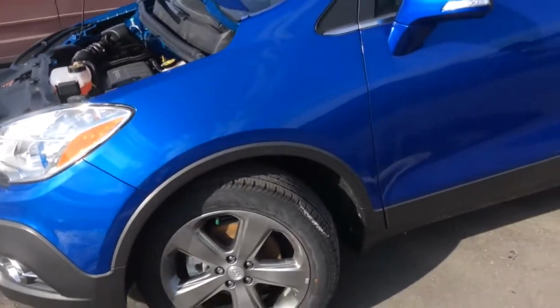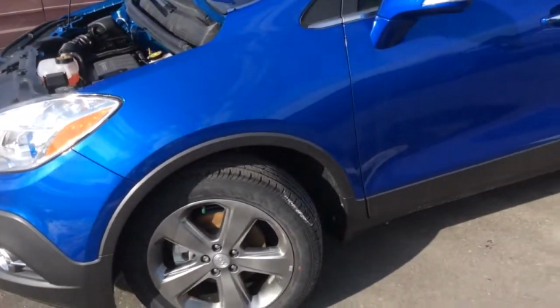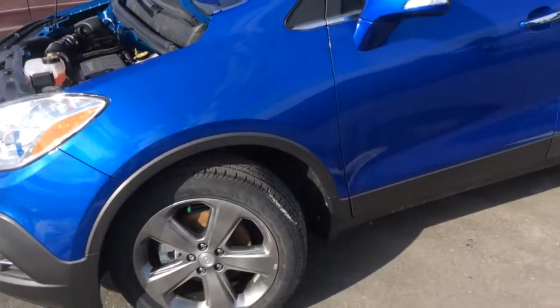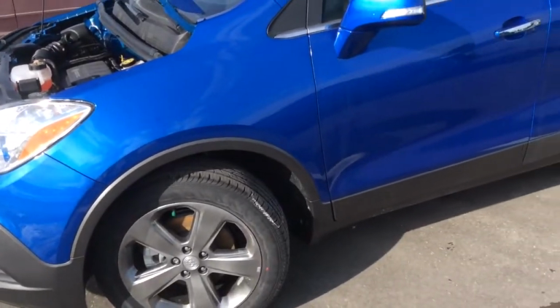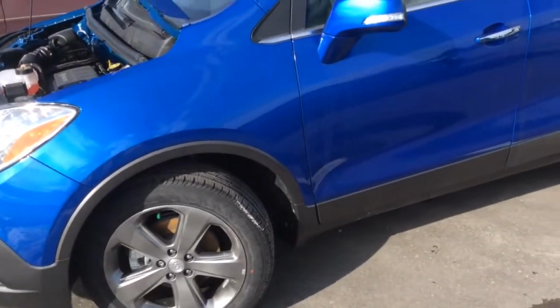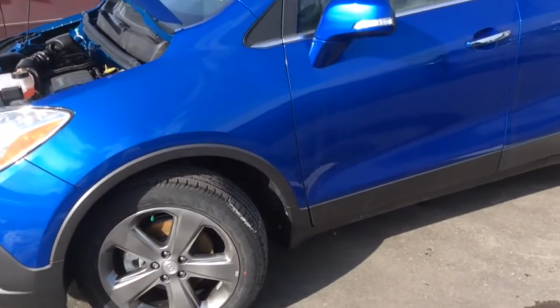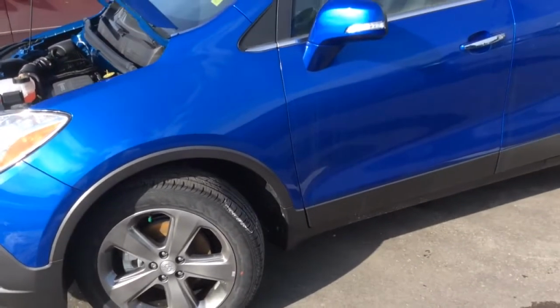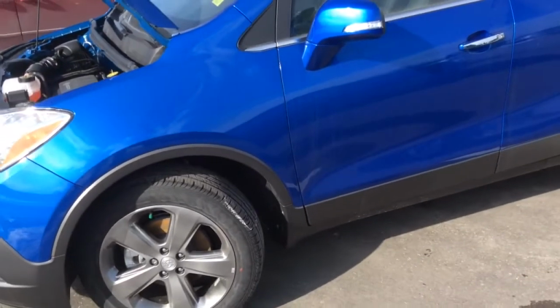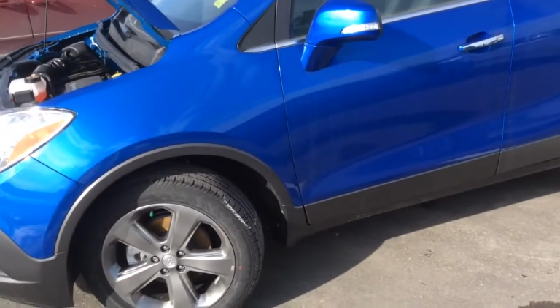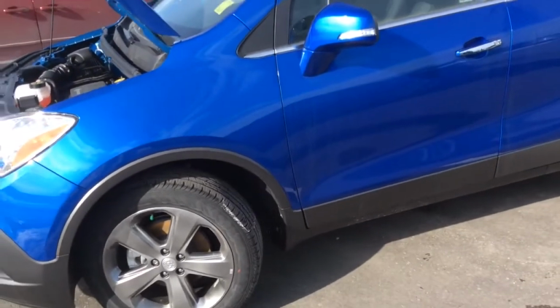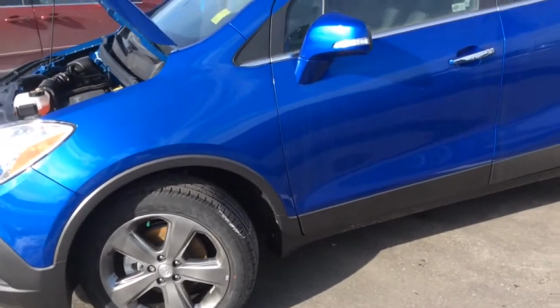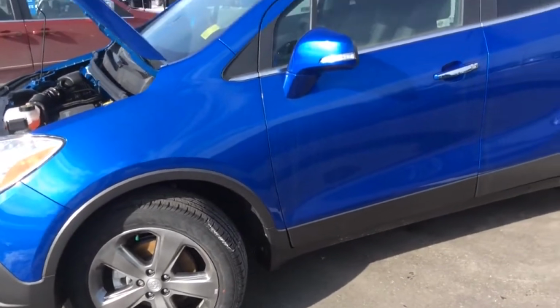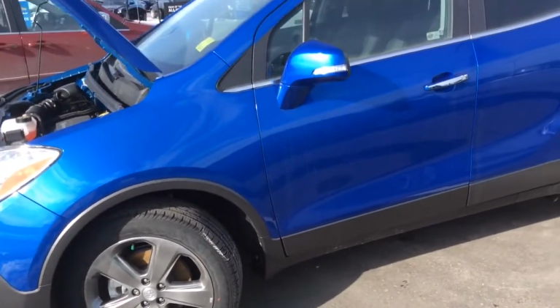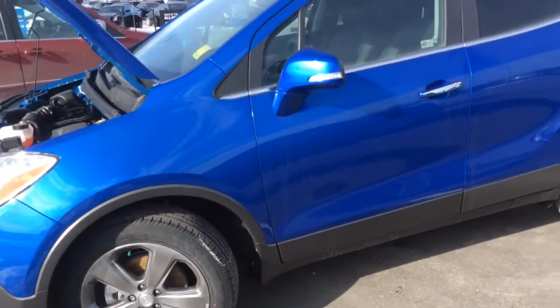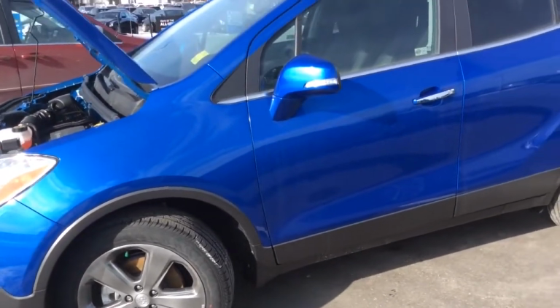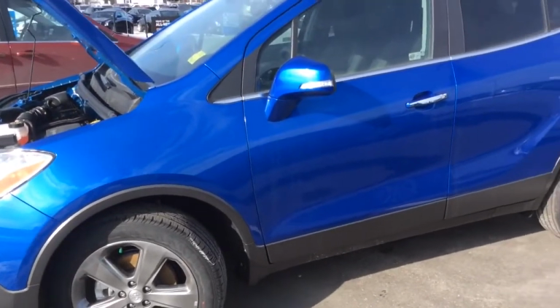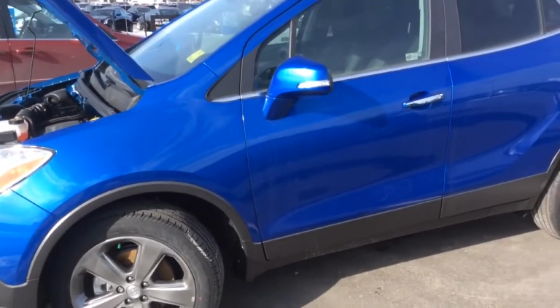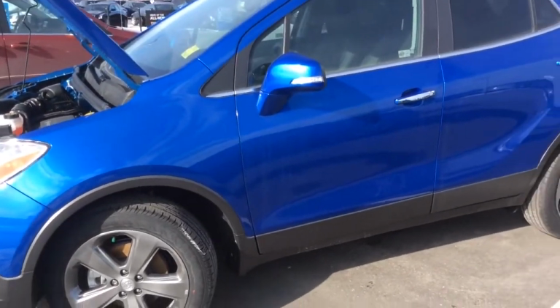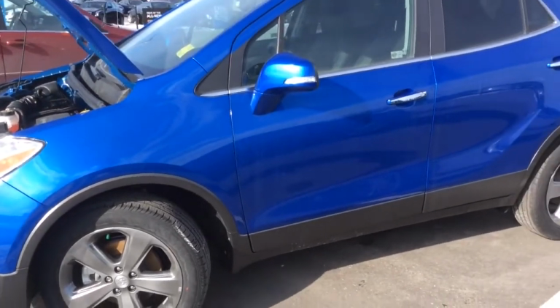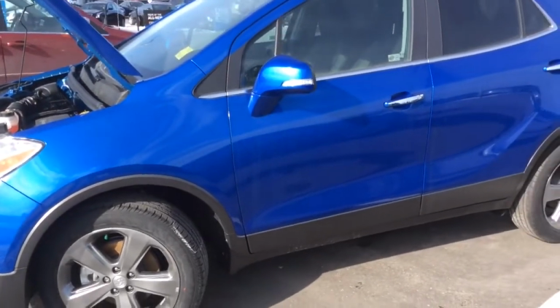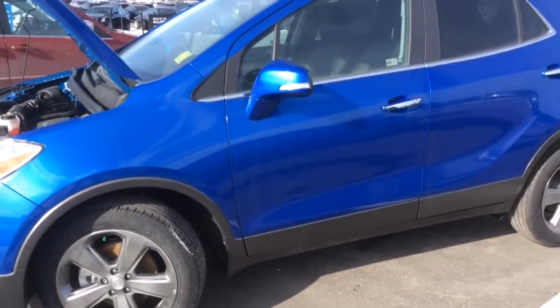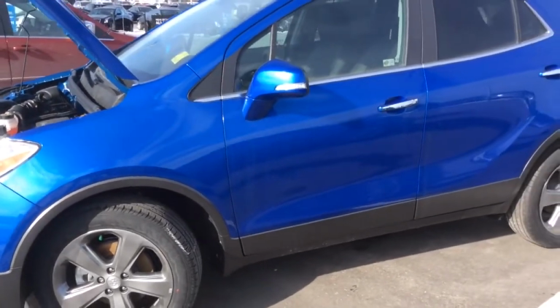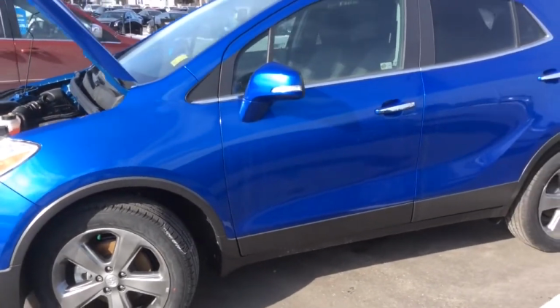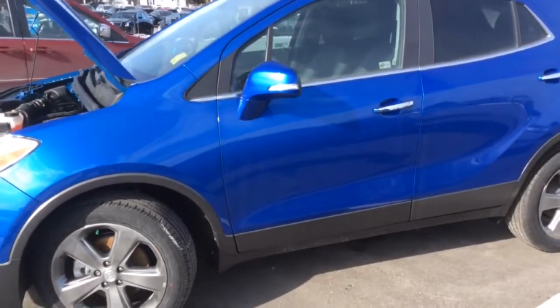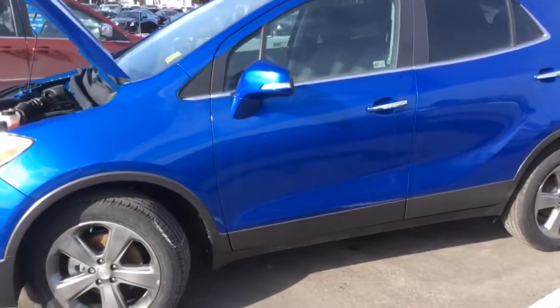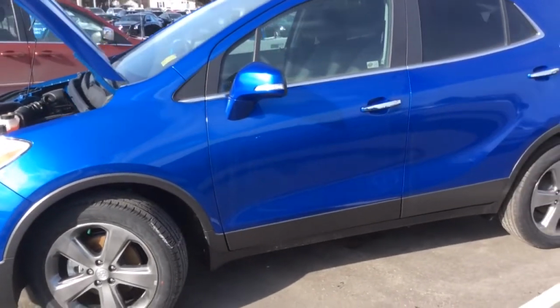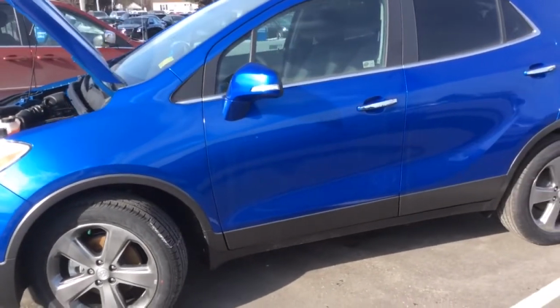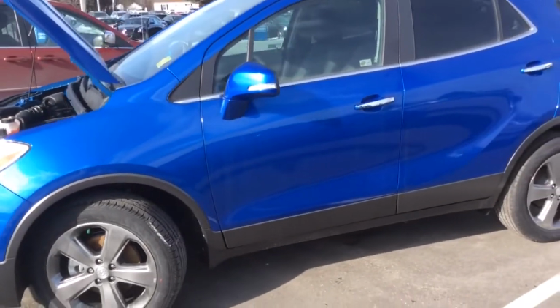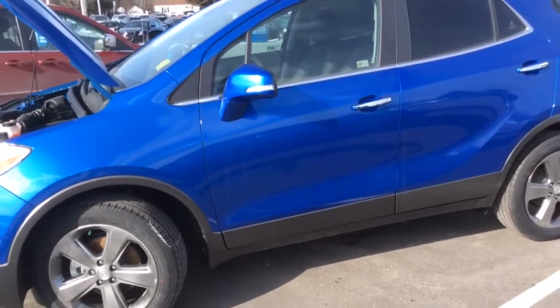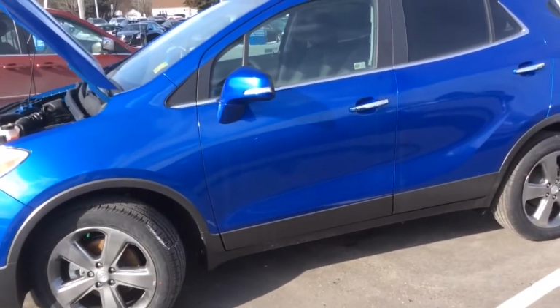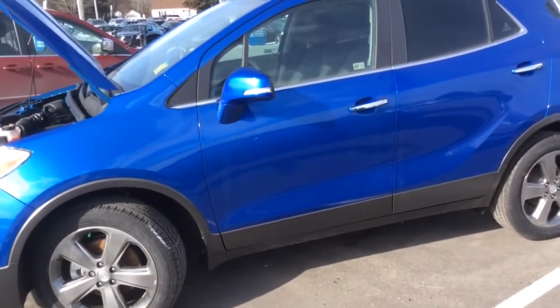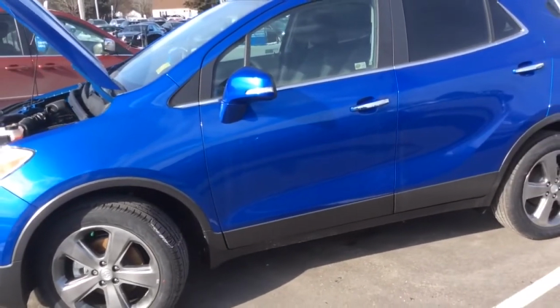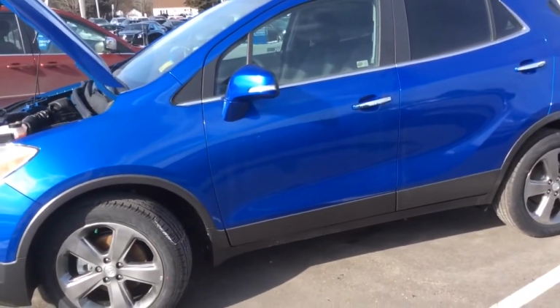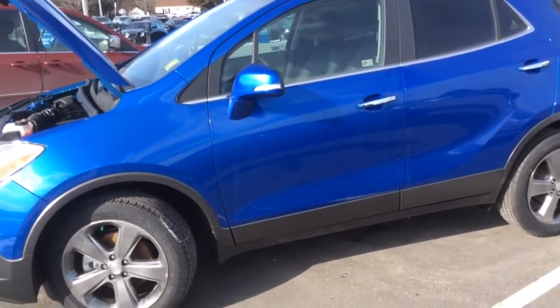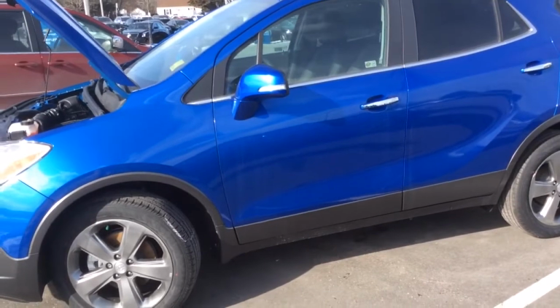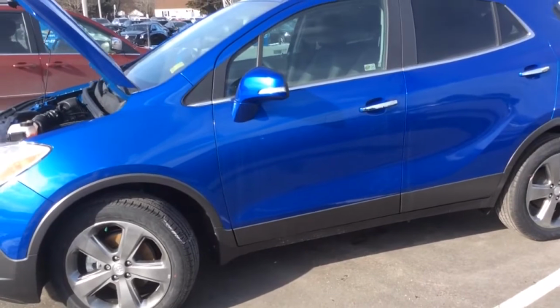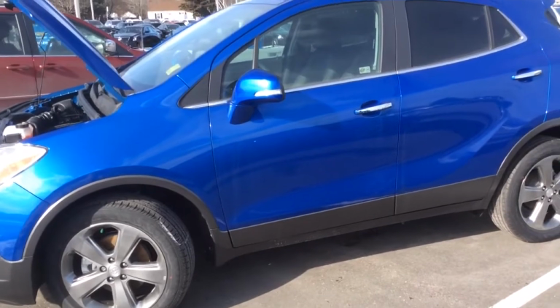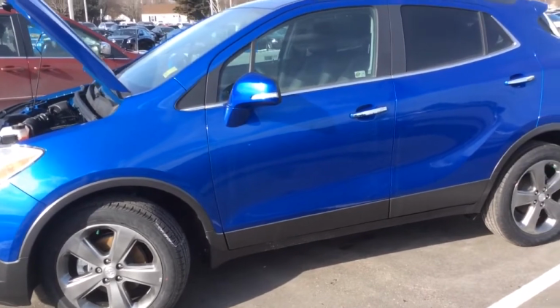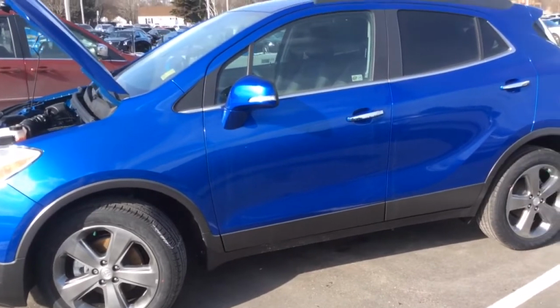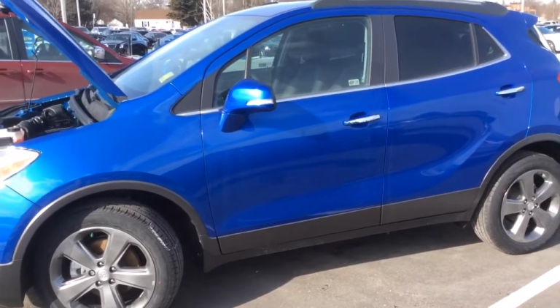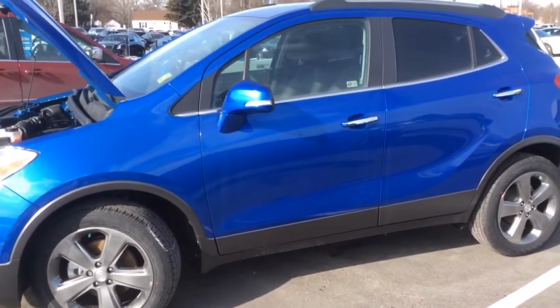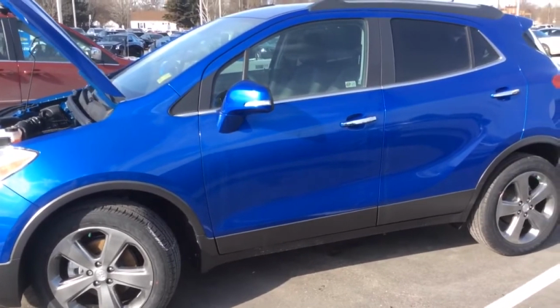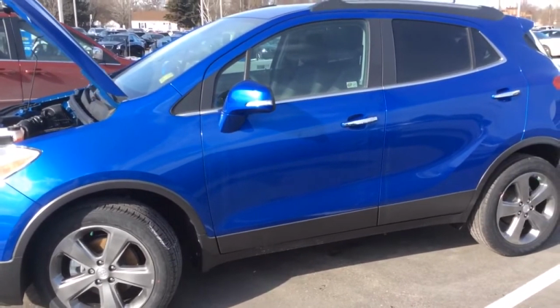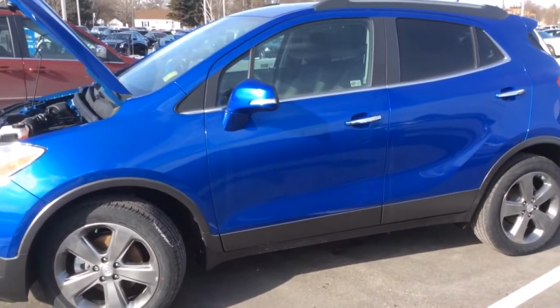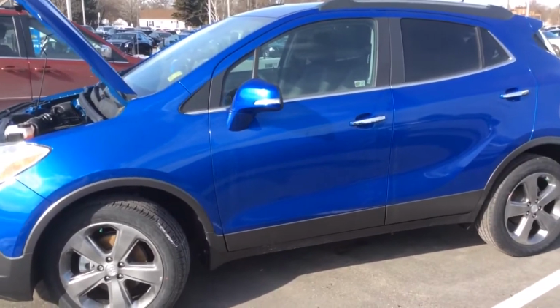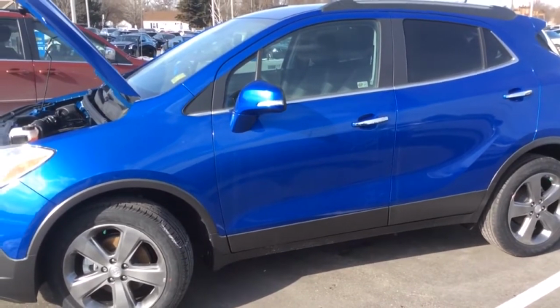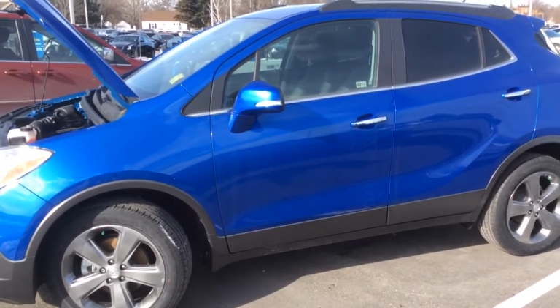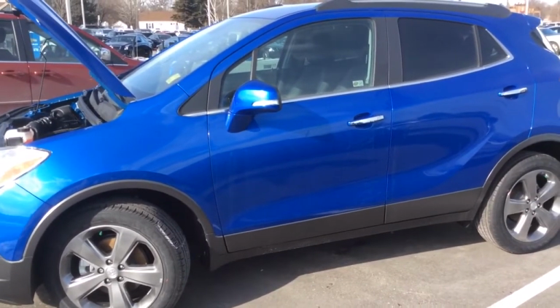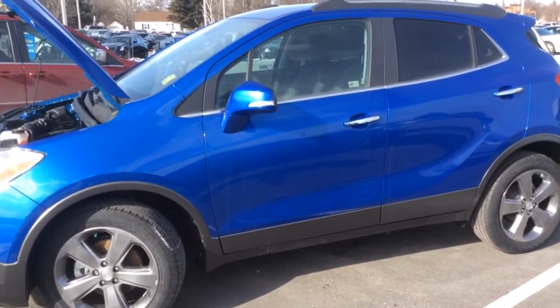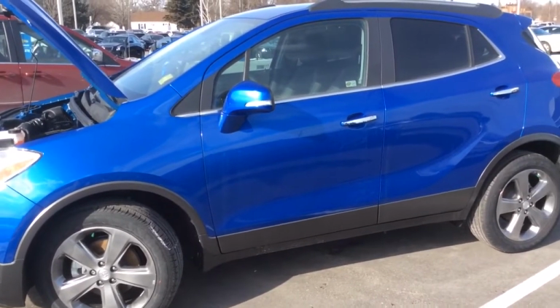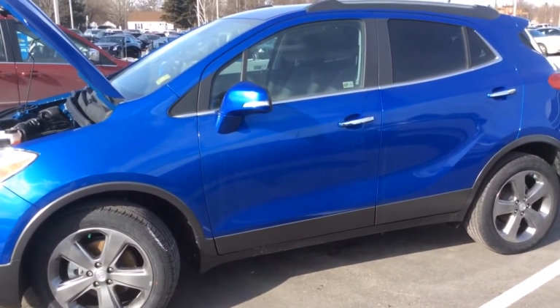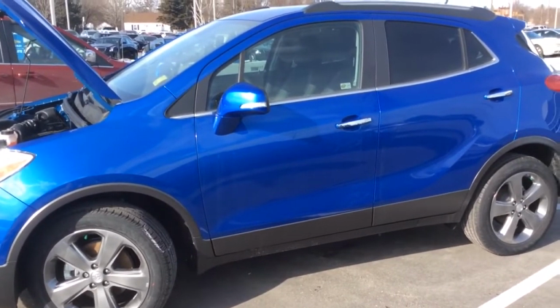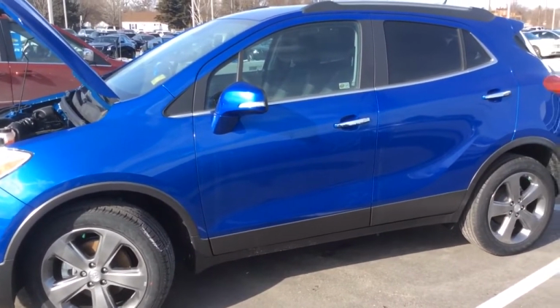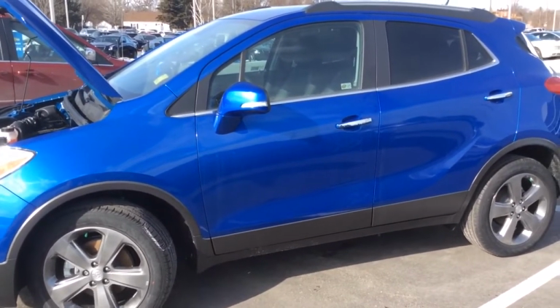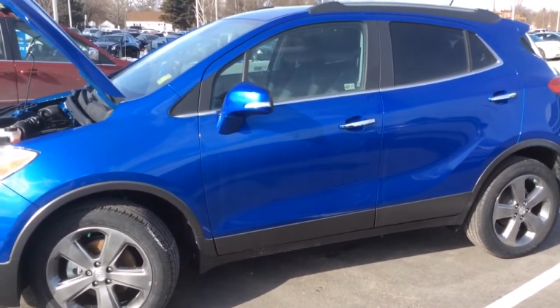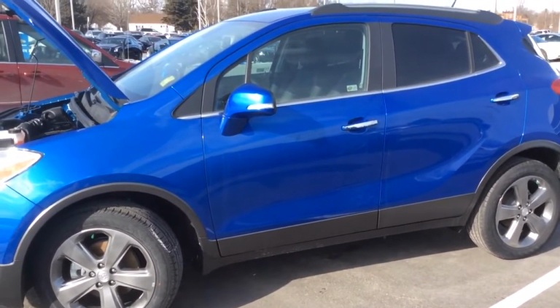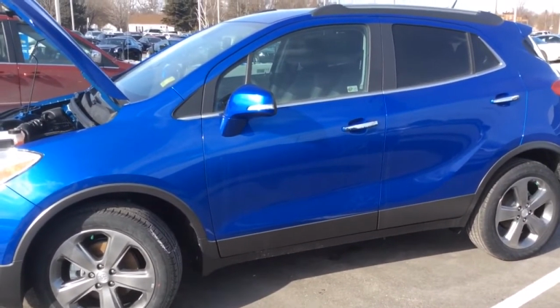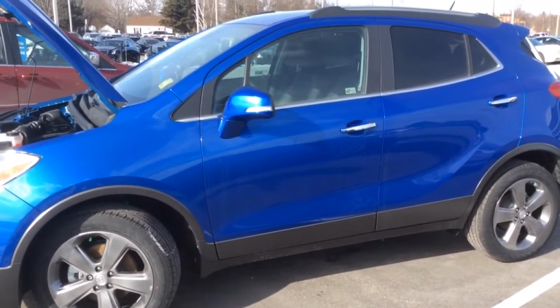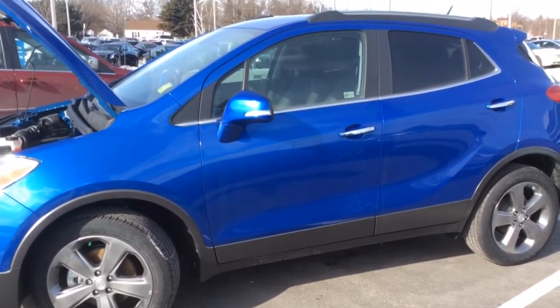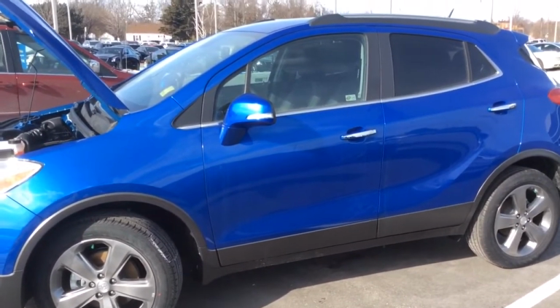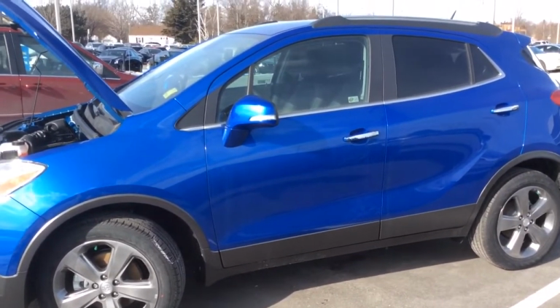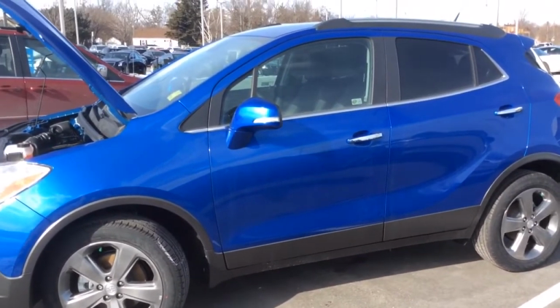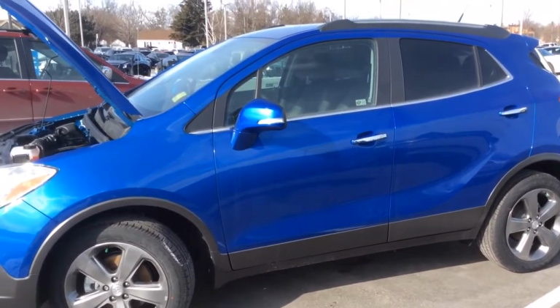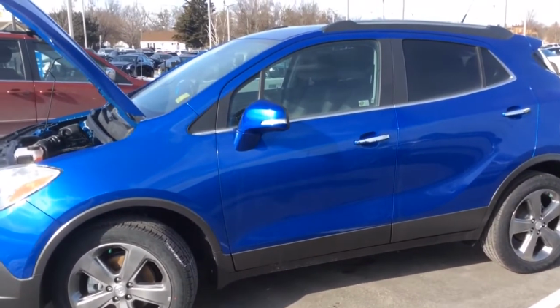Now that concludes our video demonstration of this 2014 Buick Encore. Come into Boyer Pickering for a test drive at 715 Kingston Road.